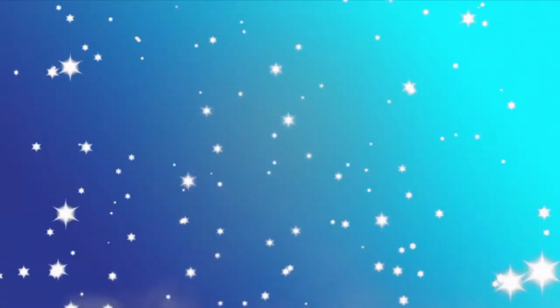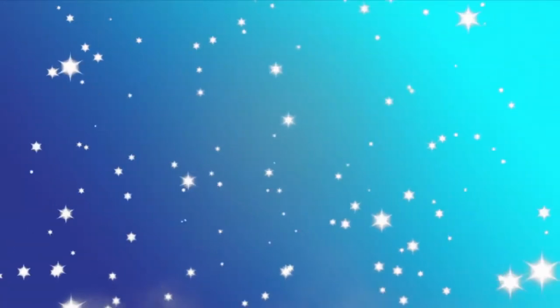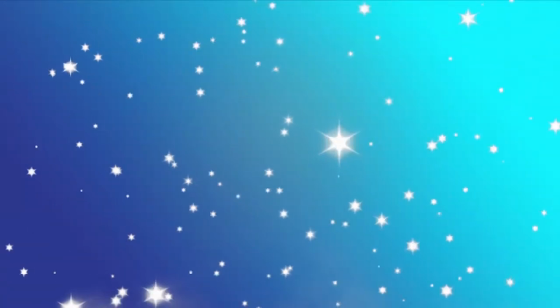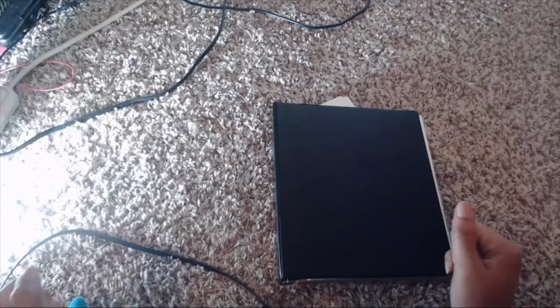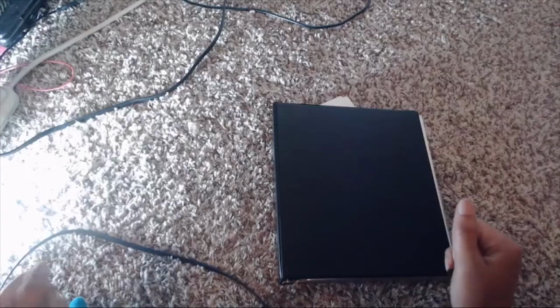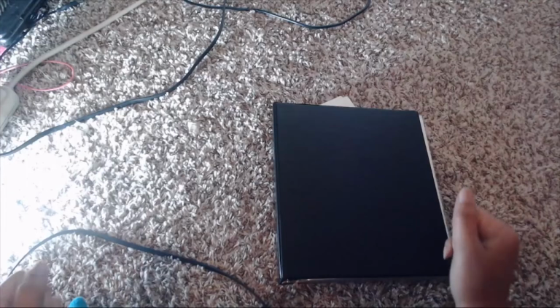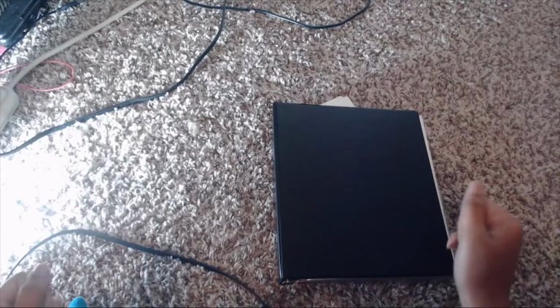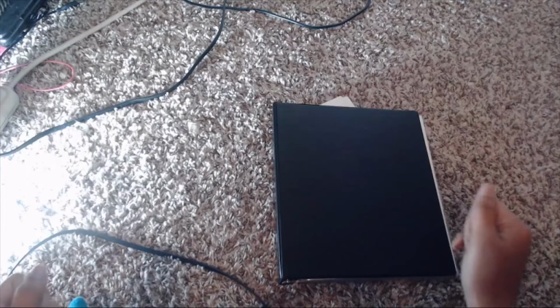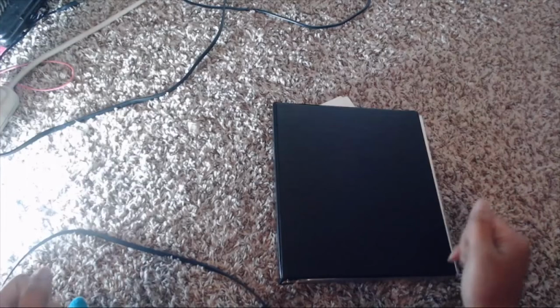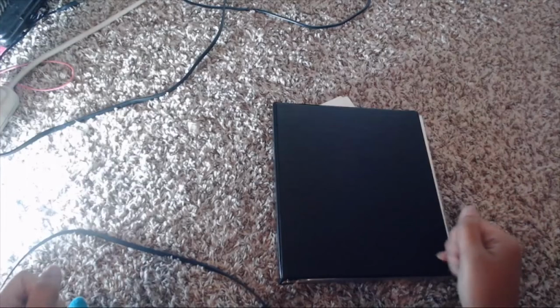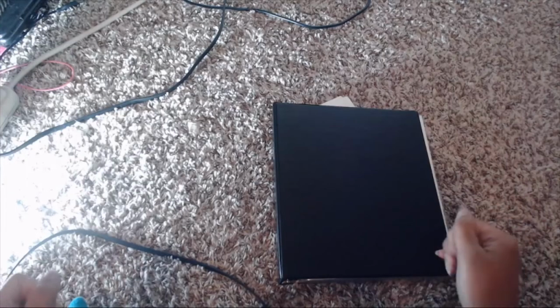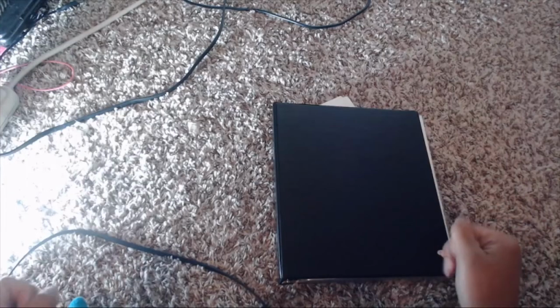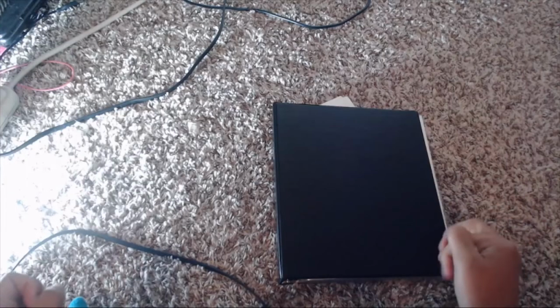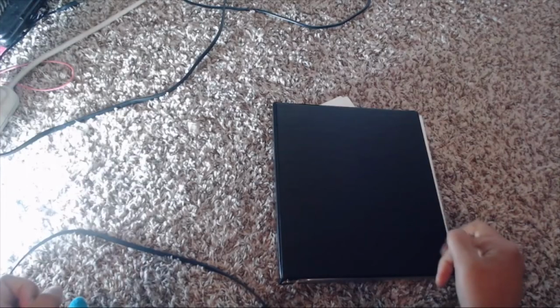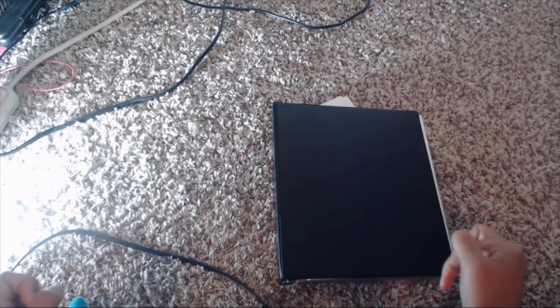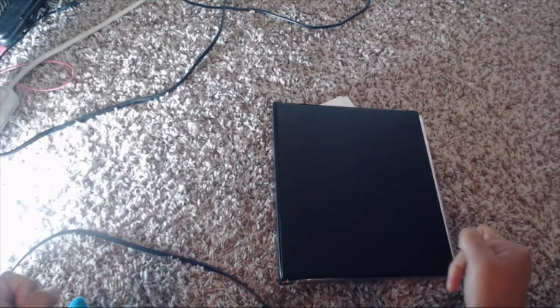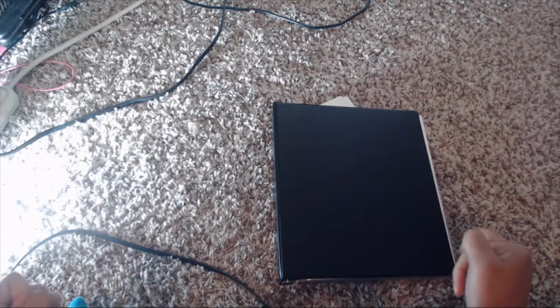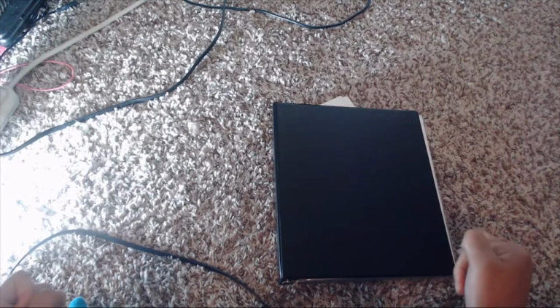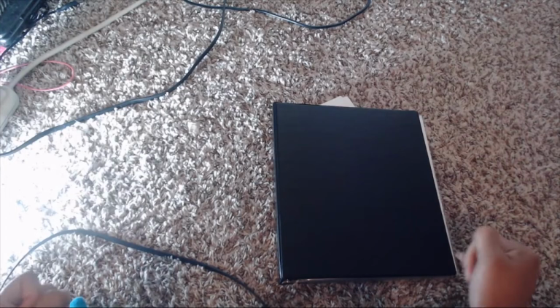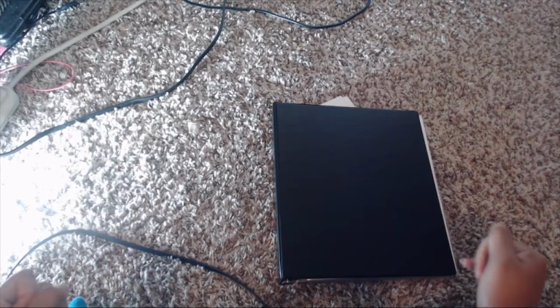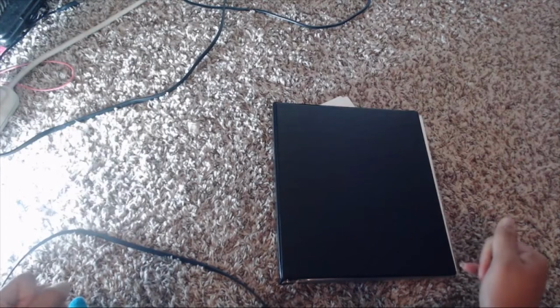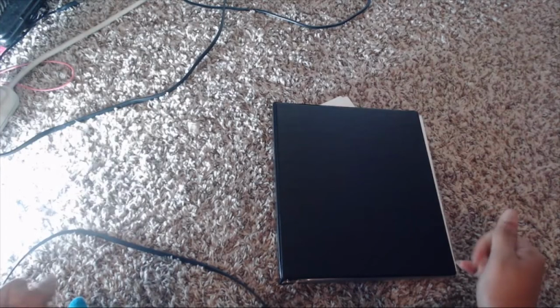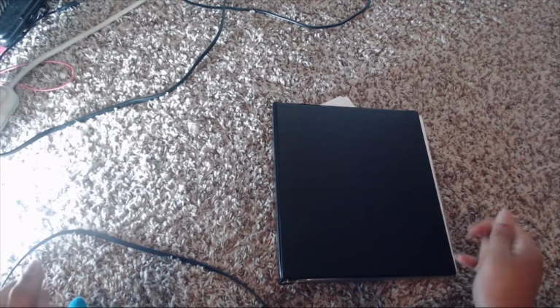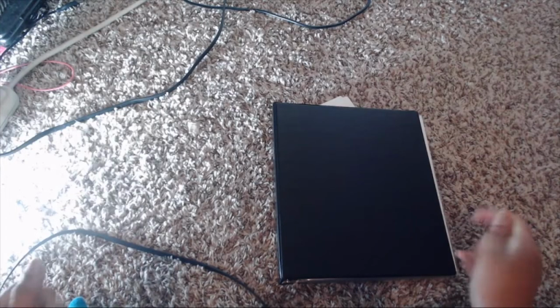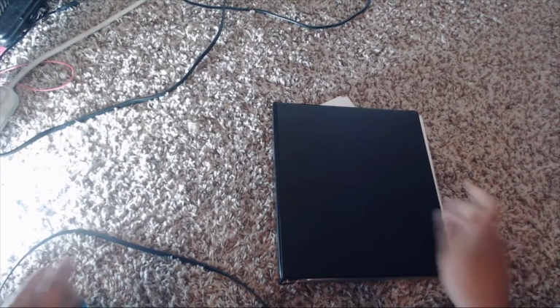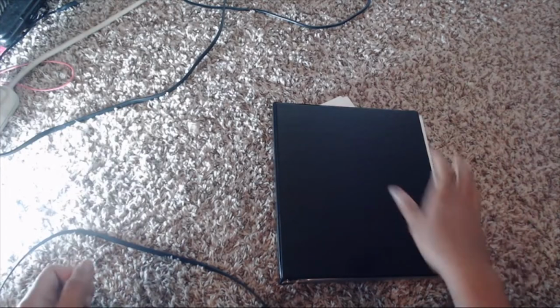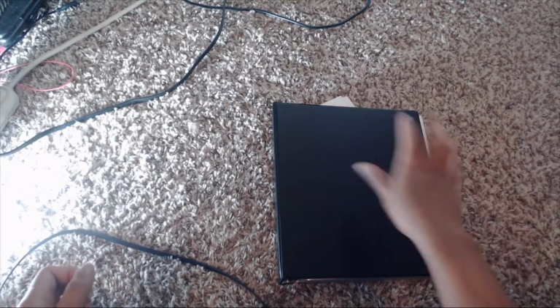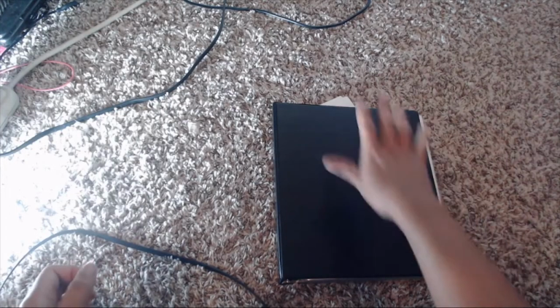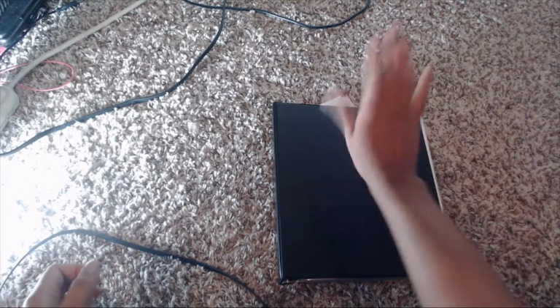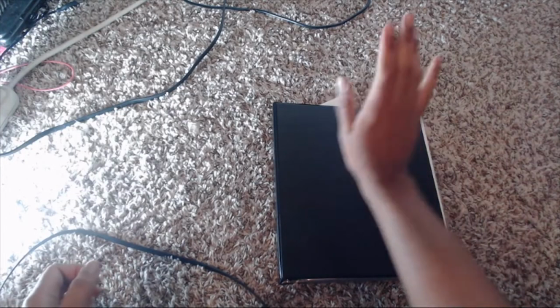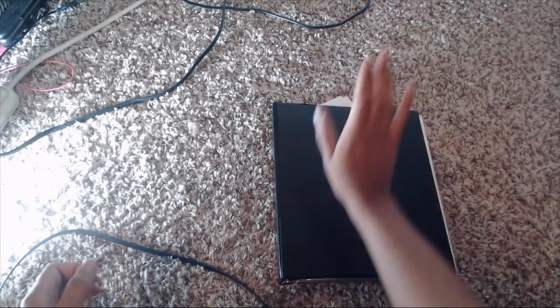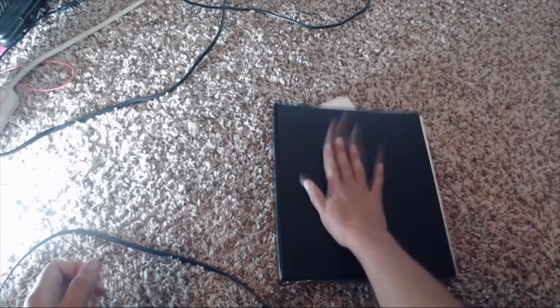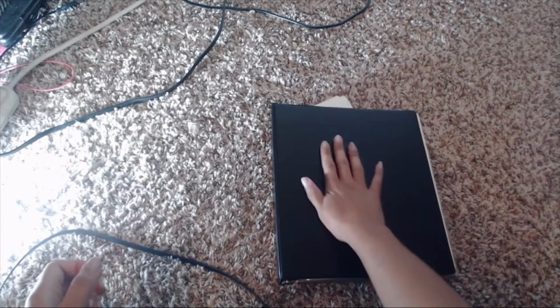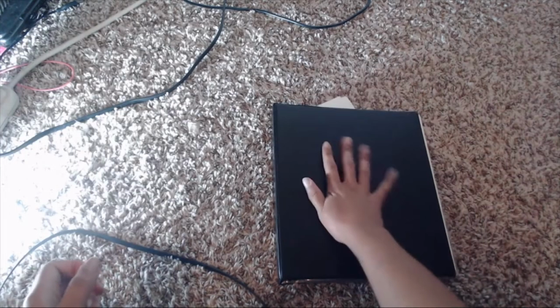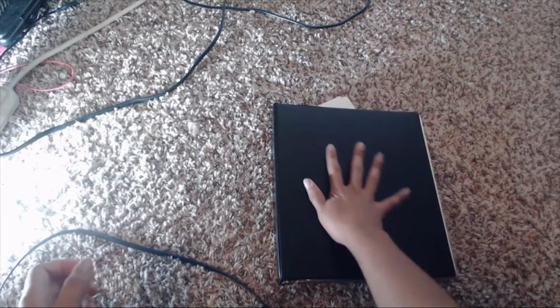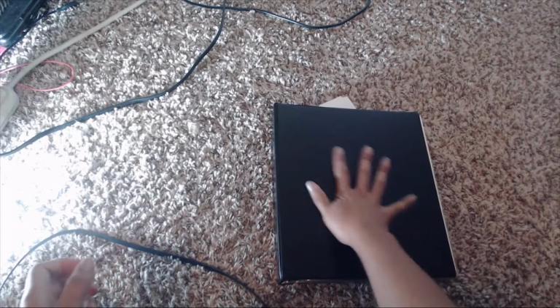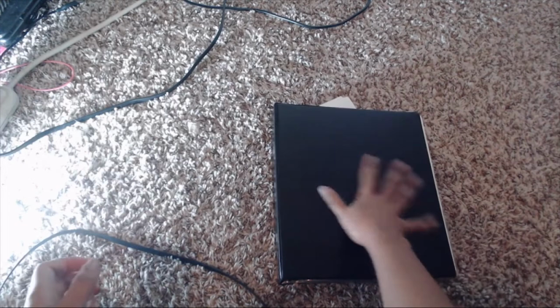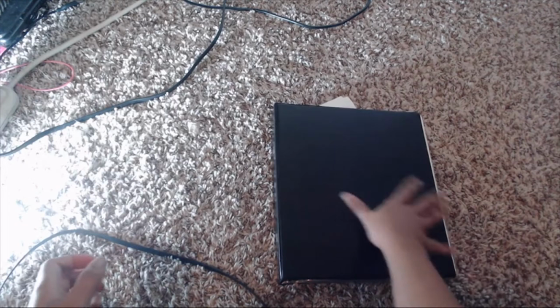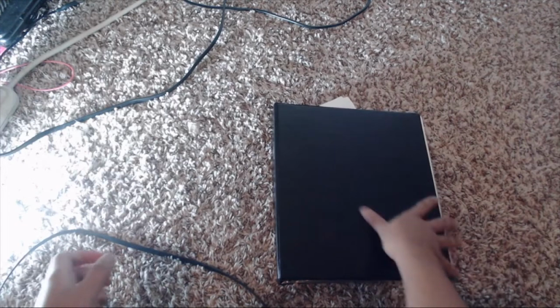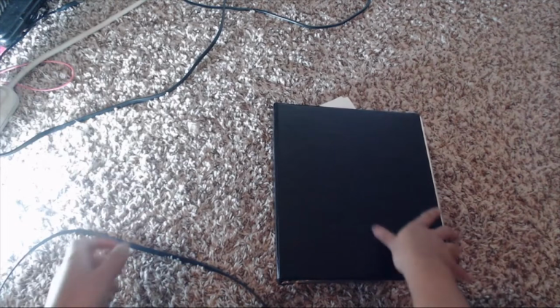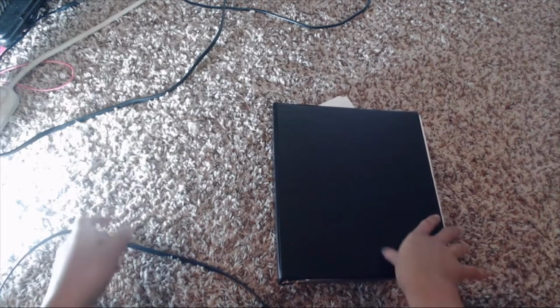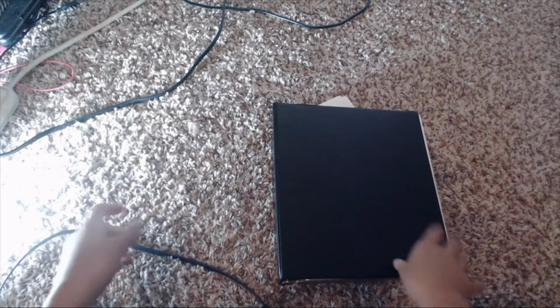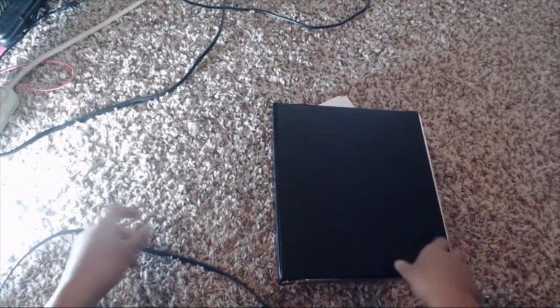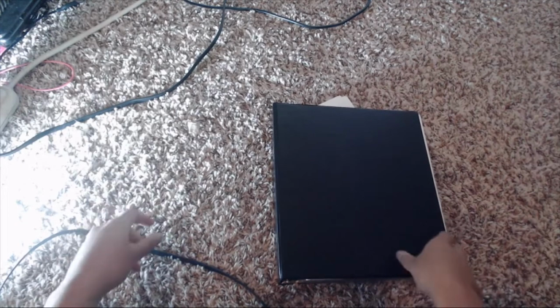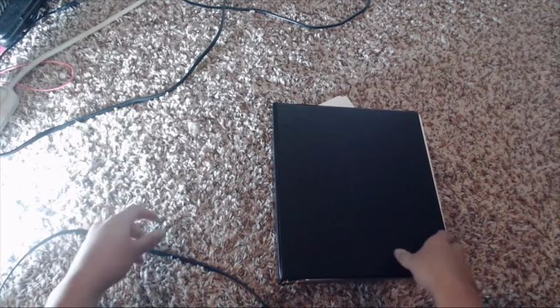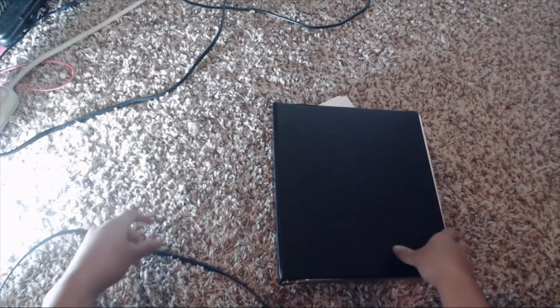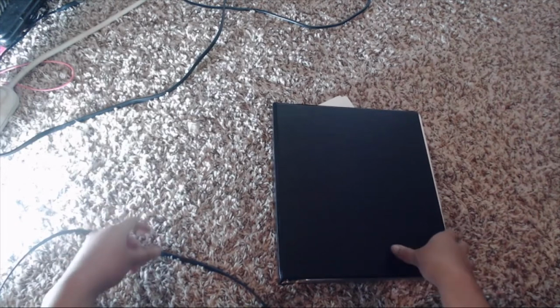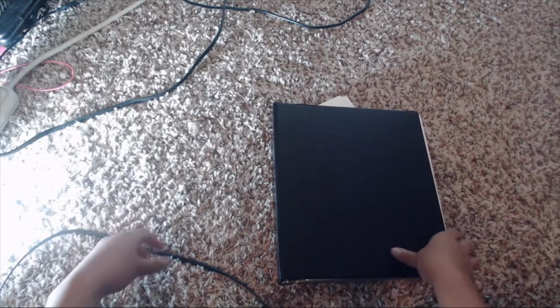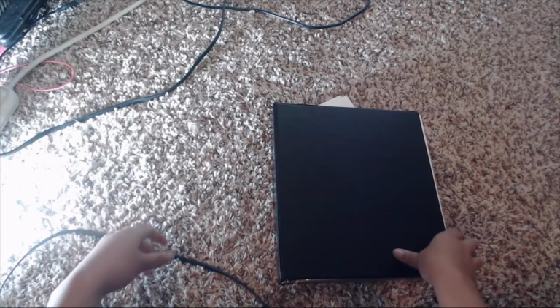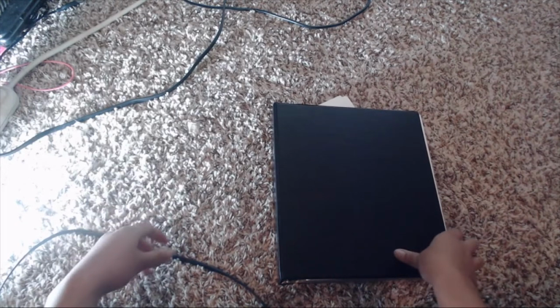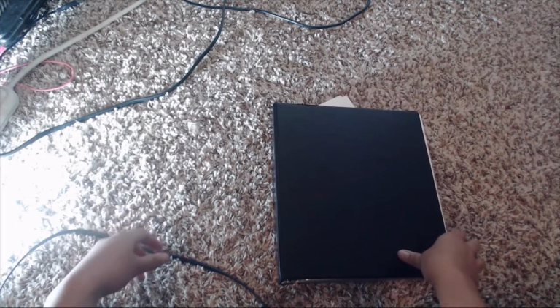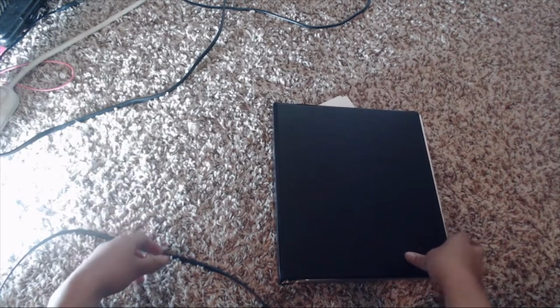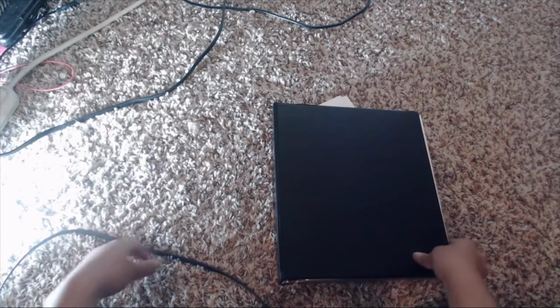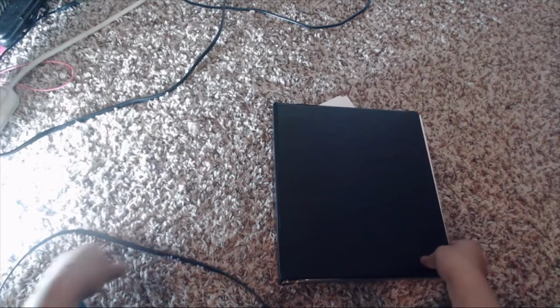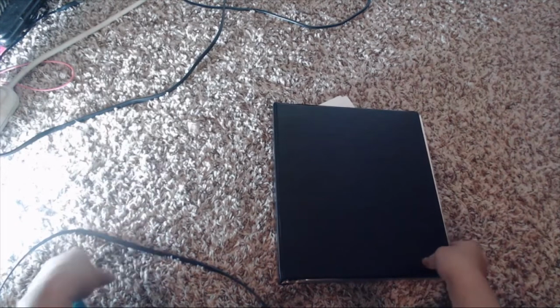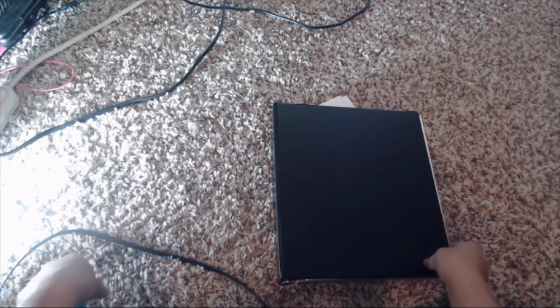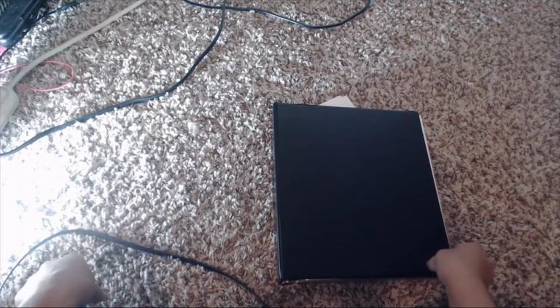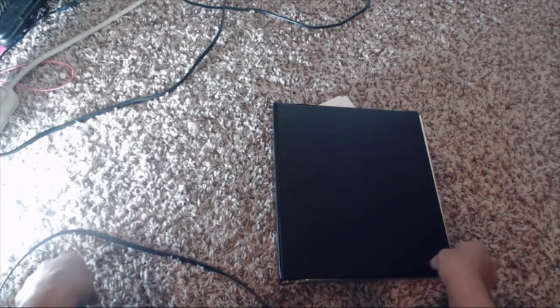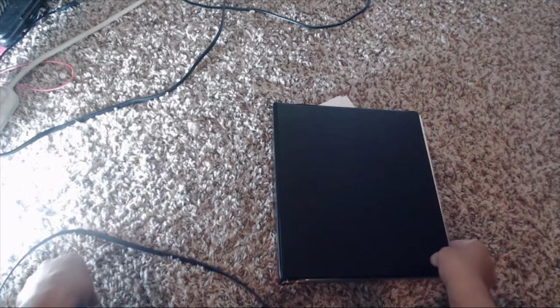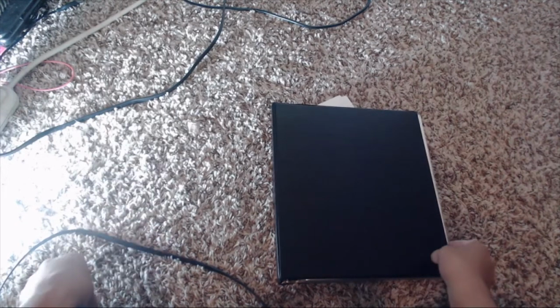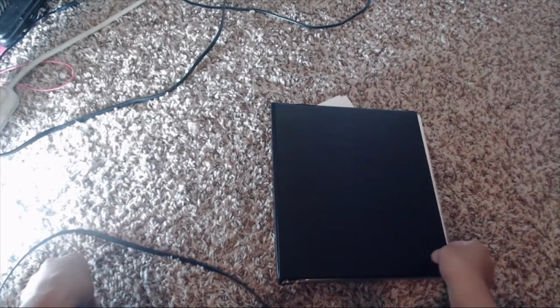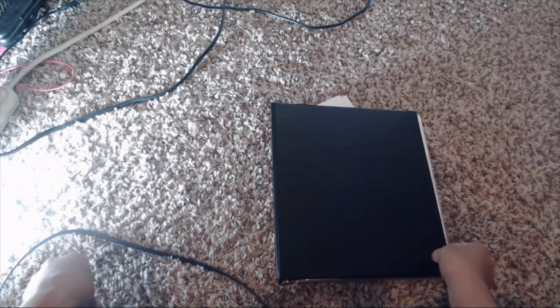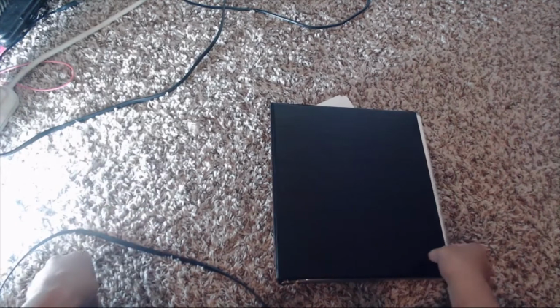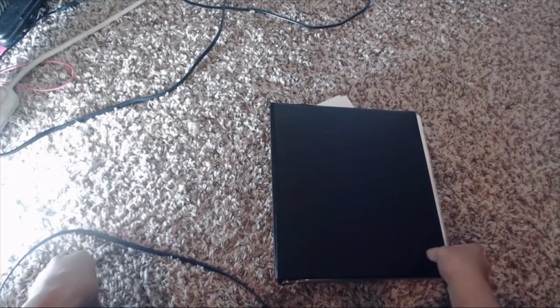Hey, this is Ashley and you guys are watching Ashley Epidemic. Today I'm going to be going through one of my binders. Happy Vlogmas!